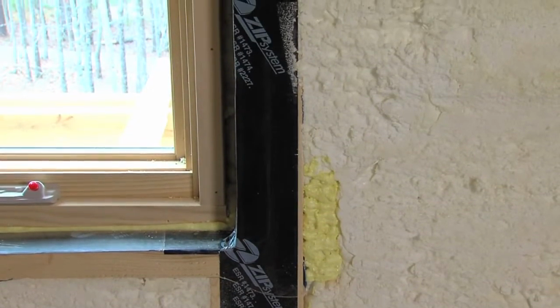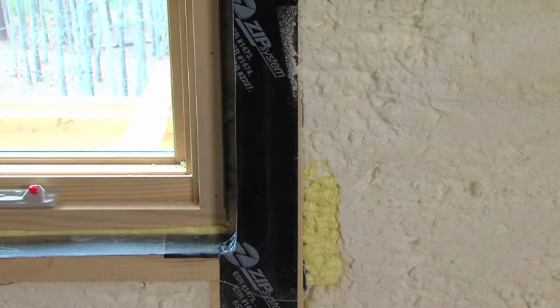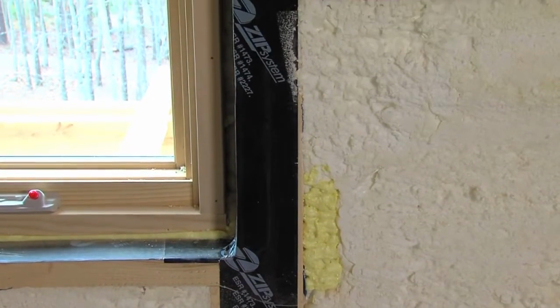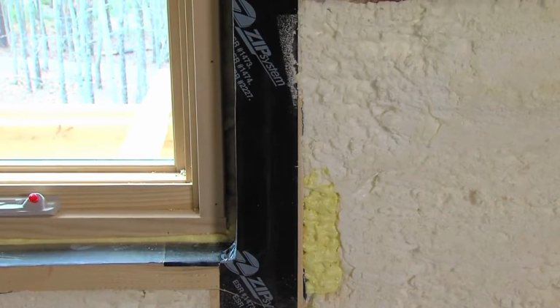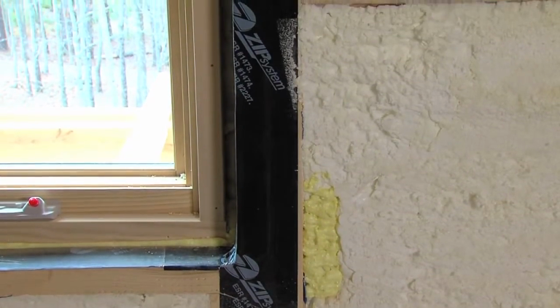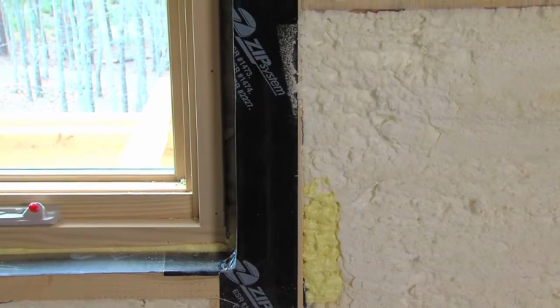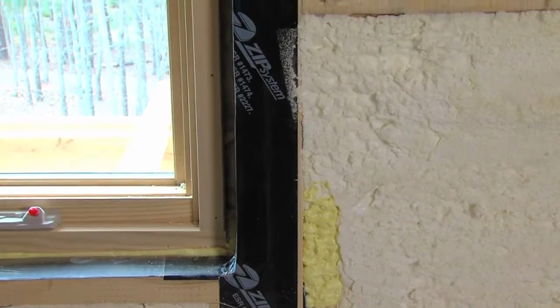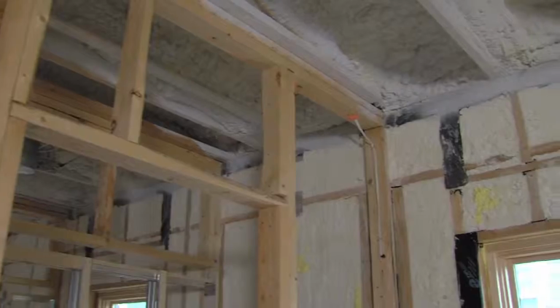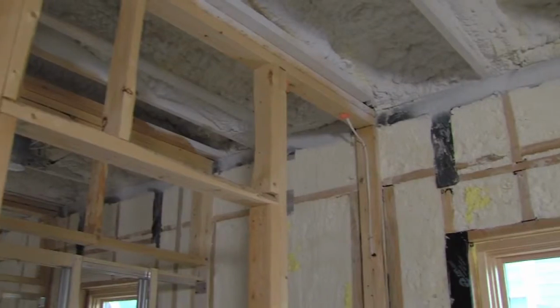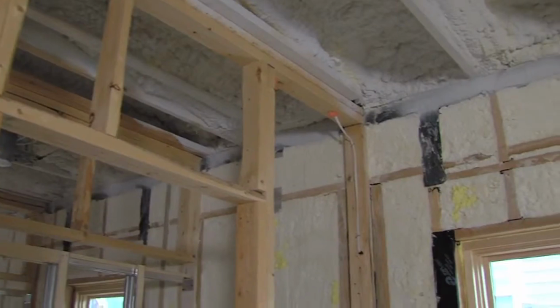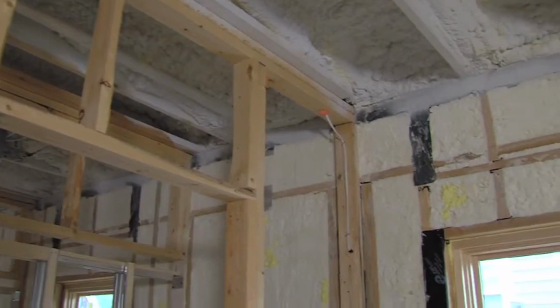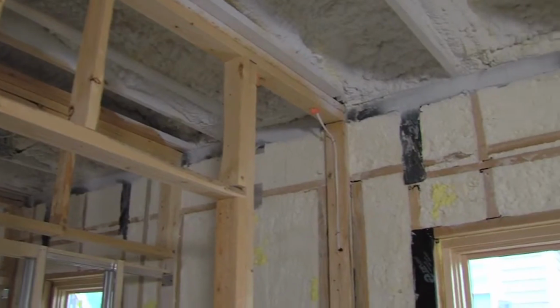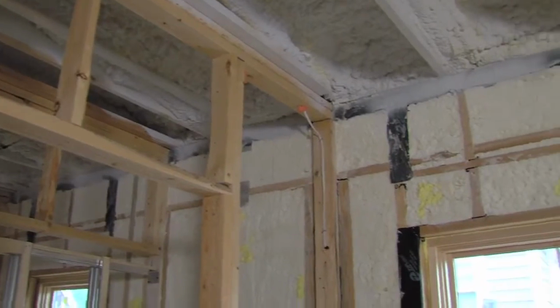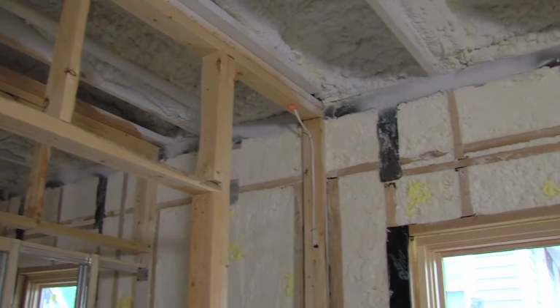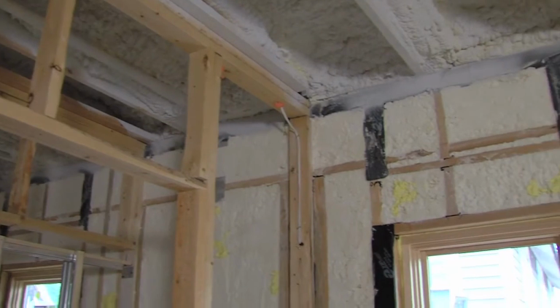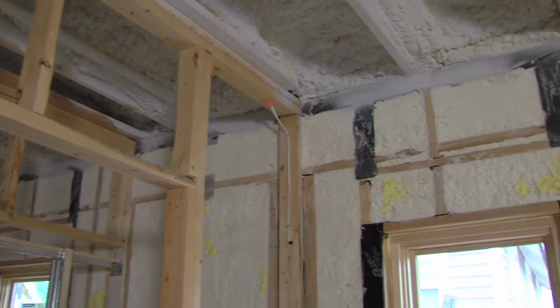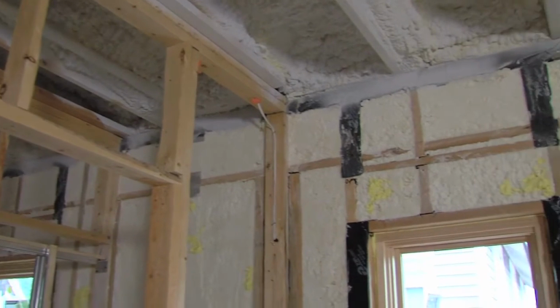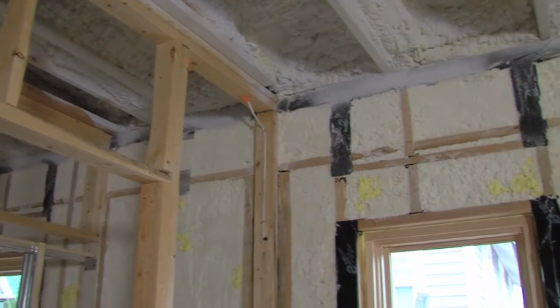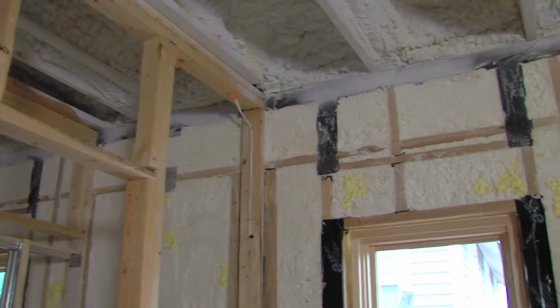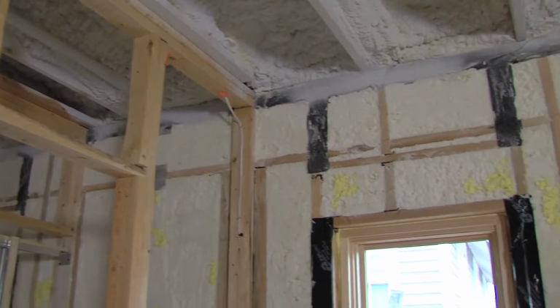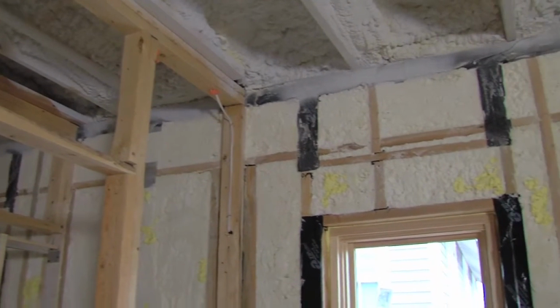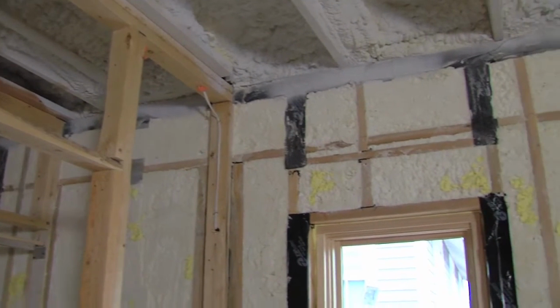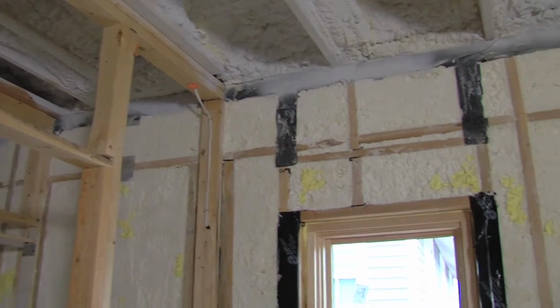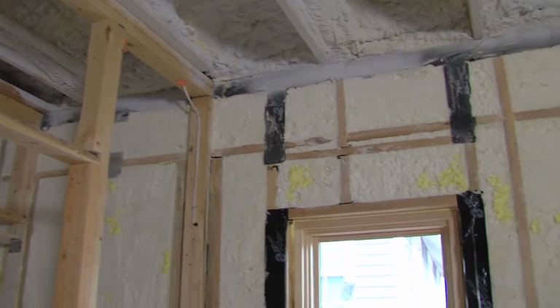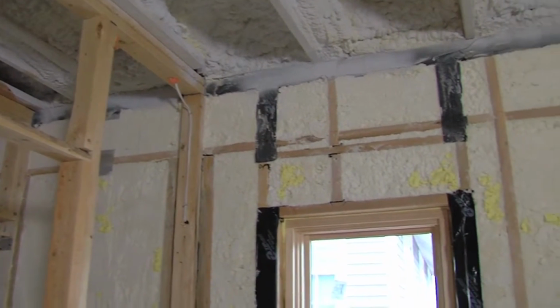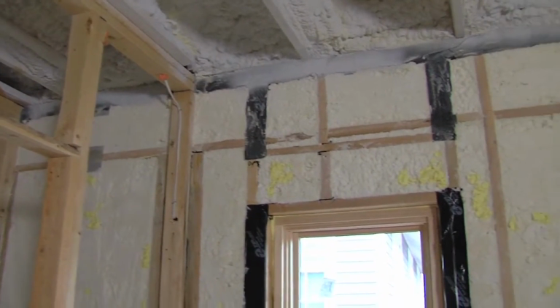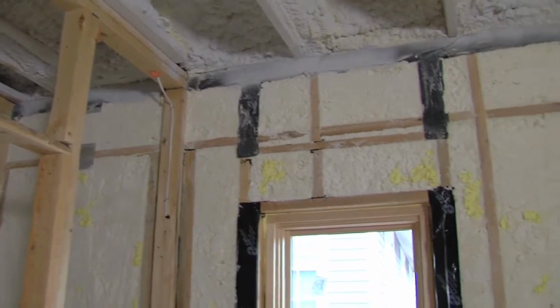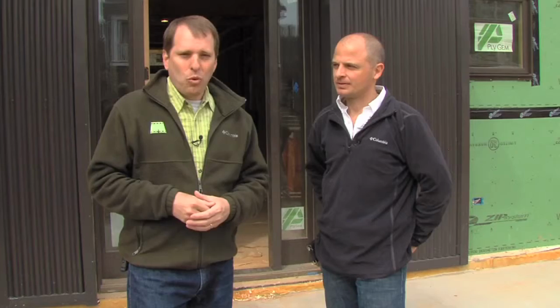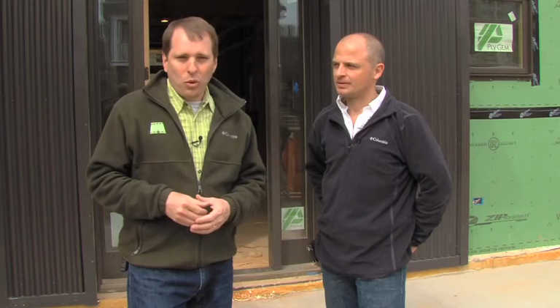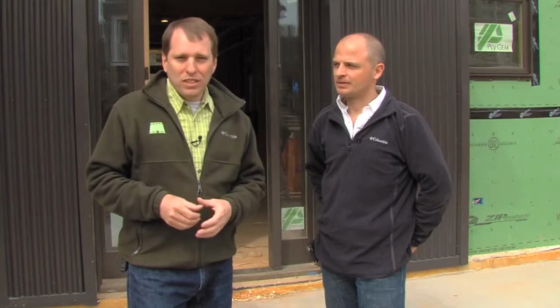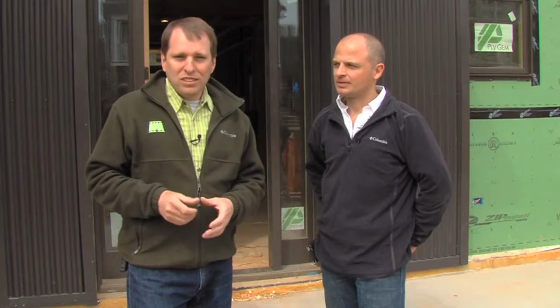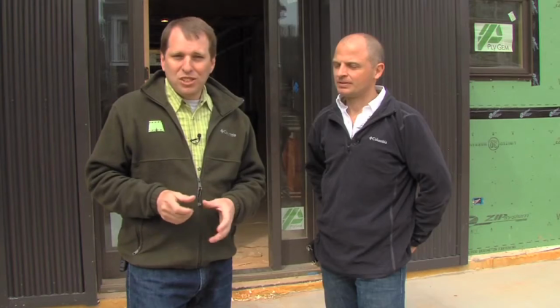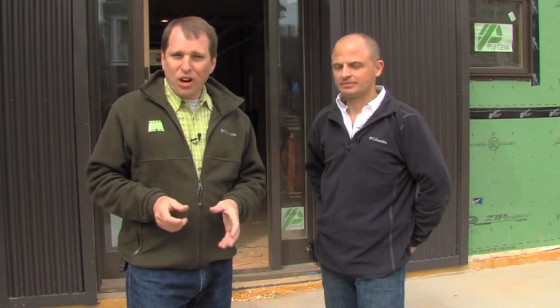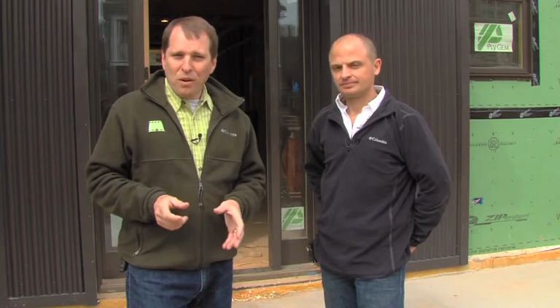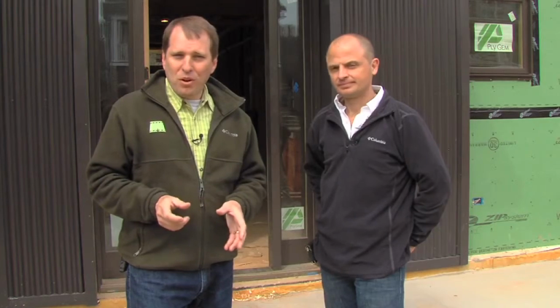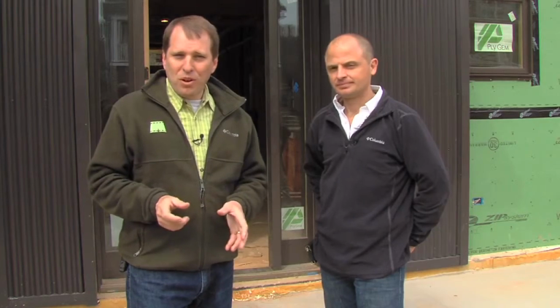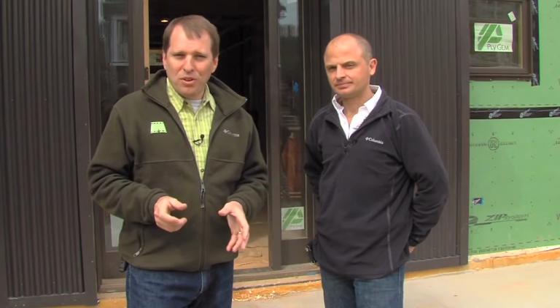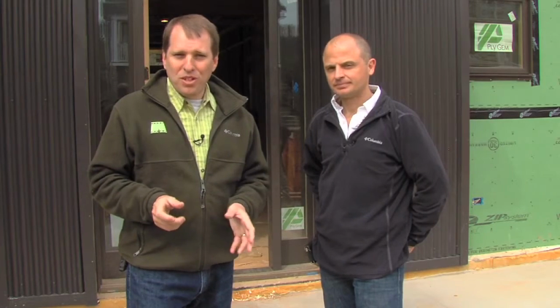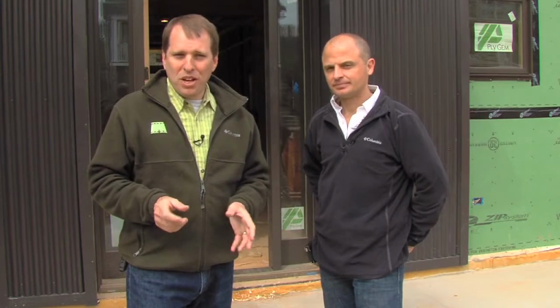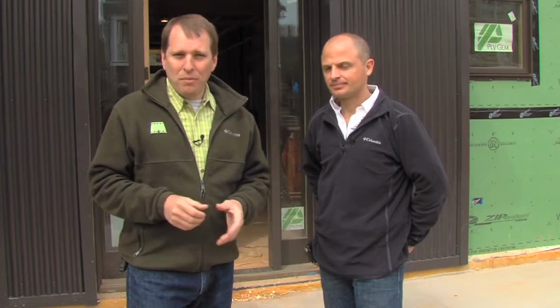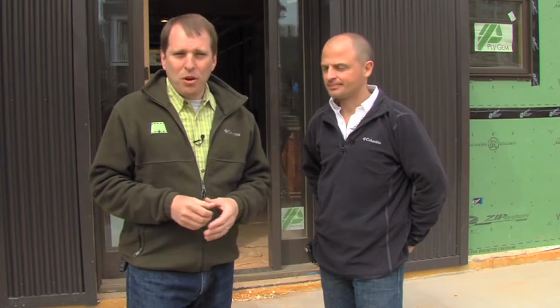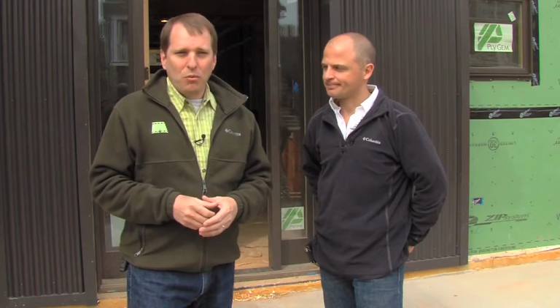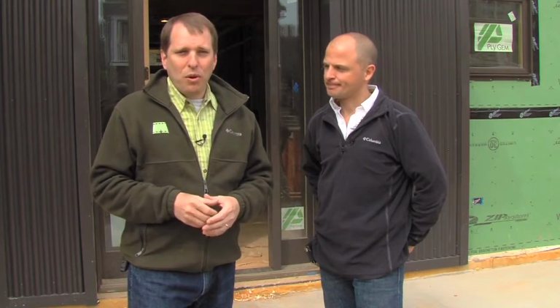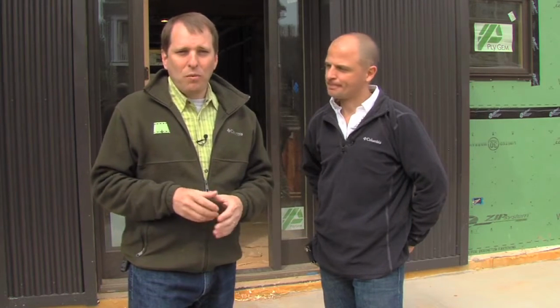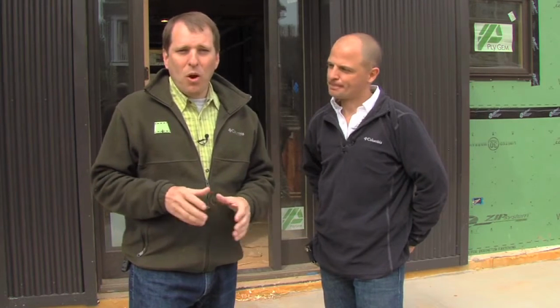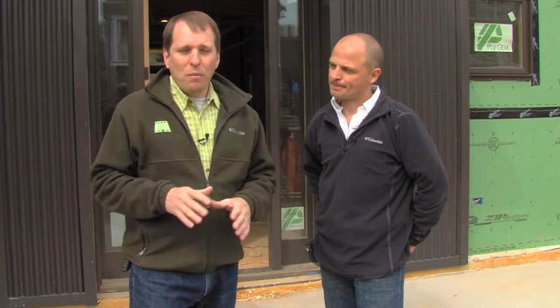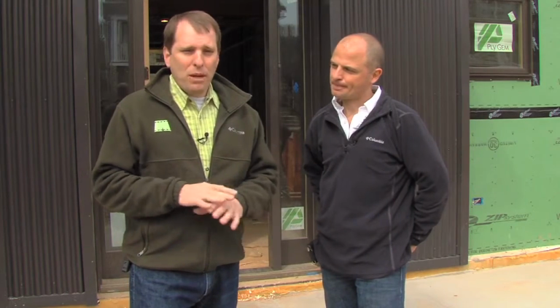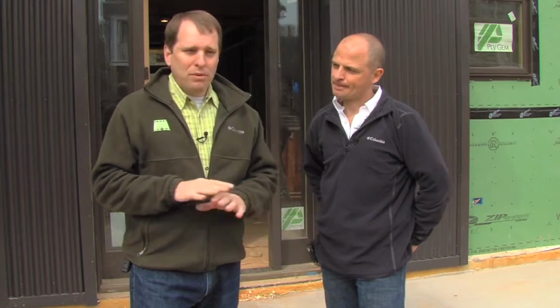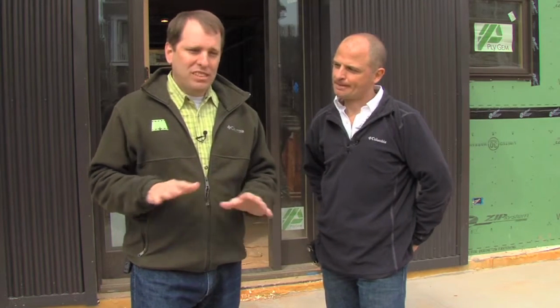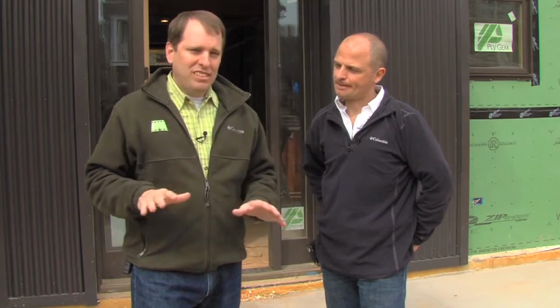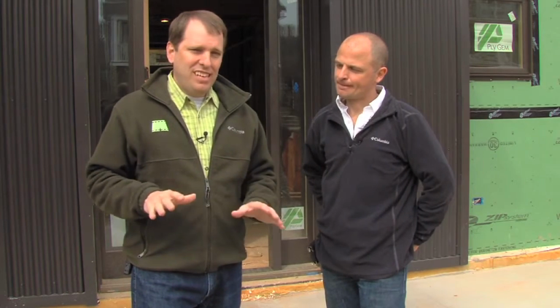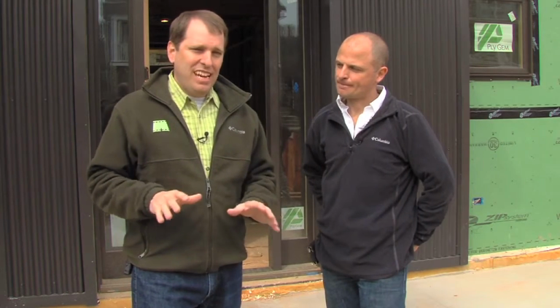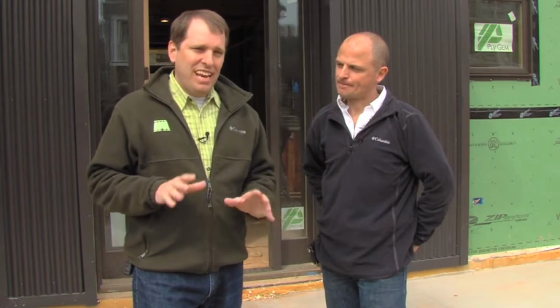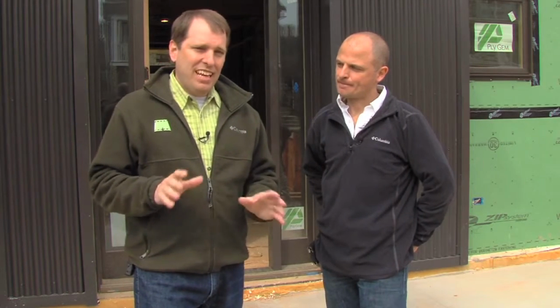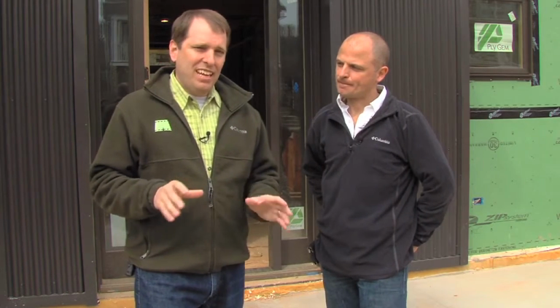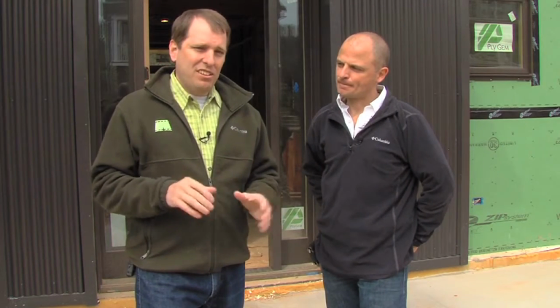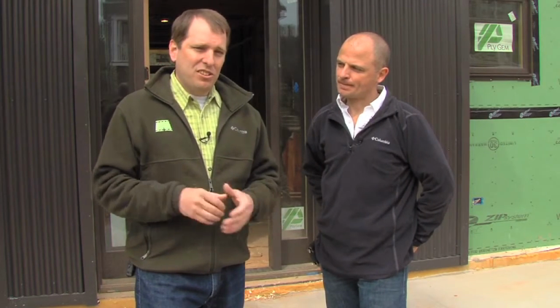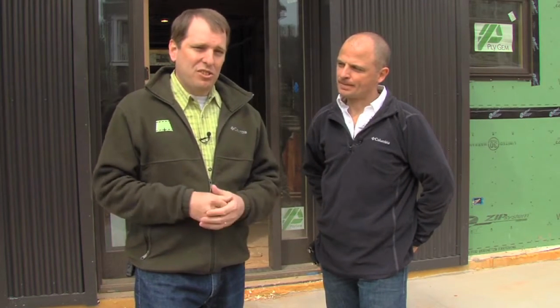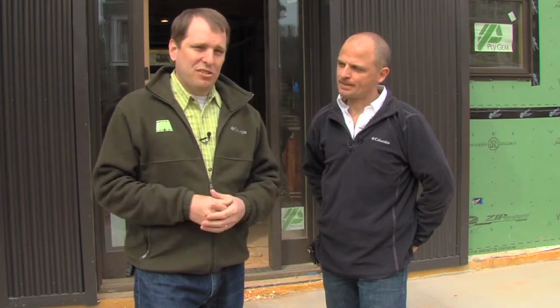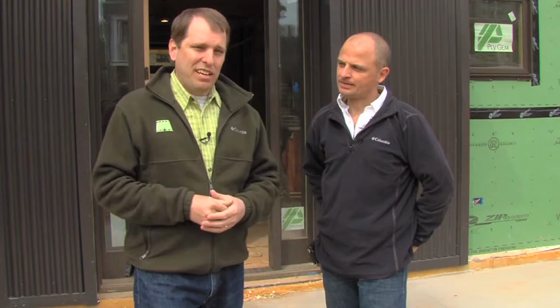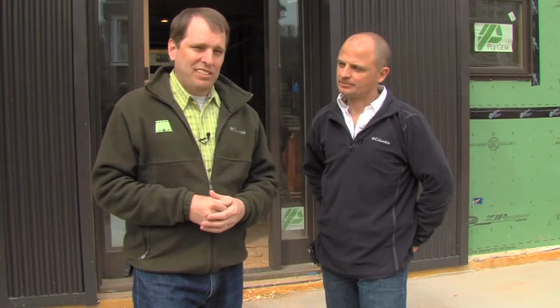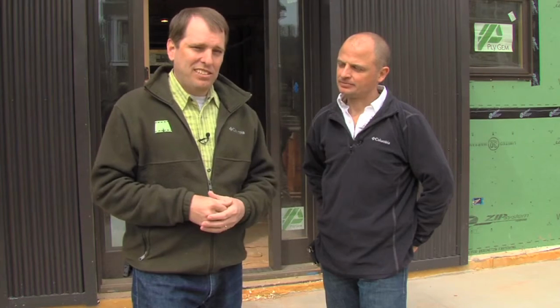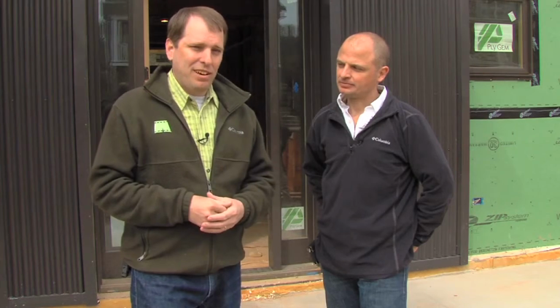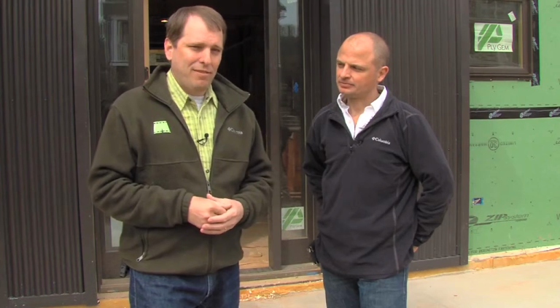We're doing this while we can still see through the walls. Once the drywall goes up, we won't be able to see any of this great stuff.